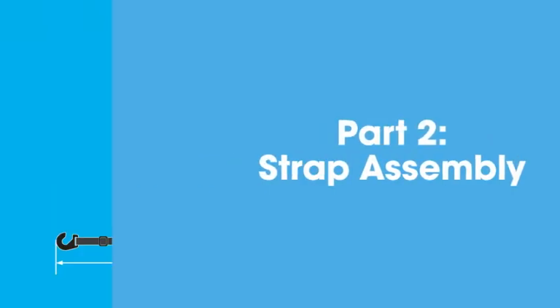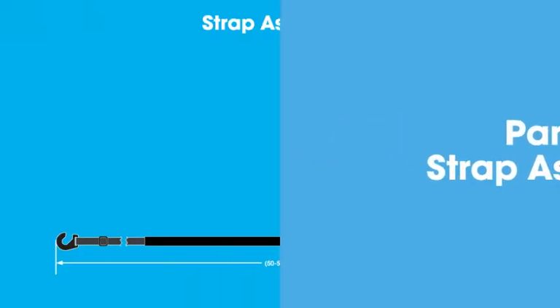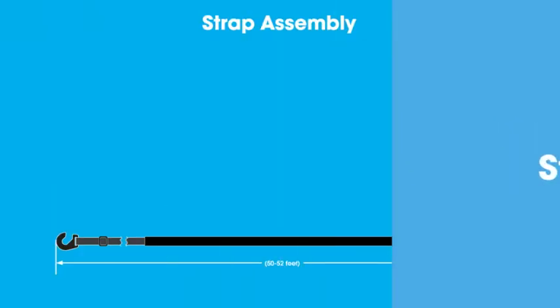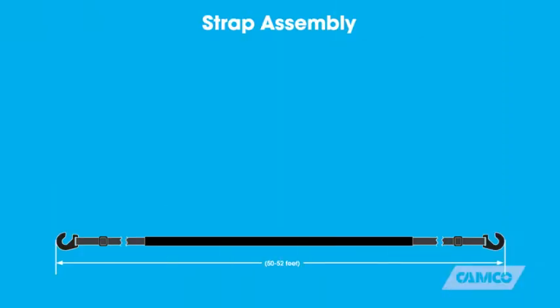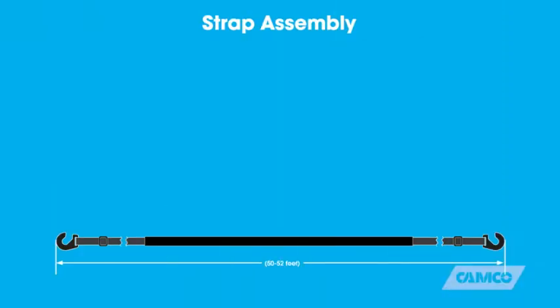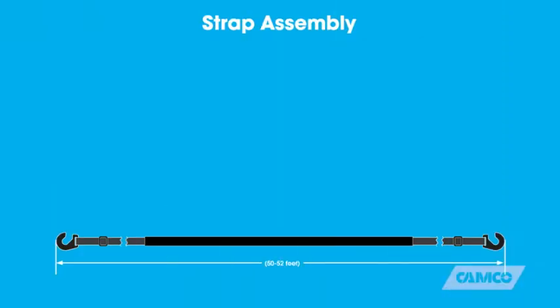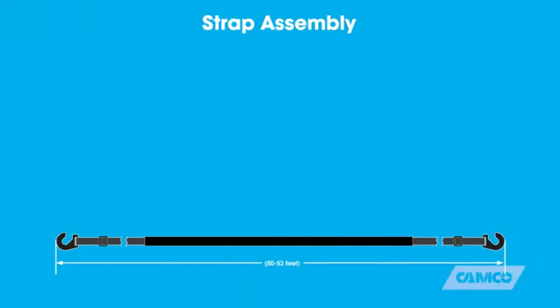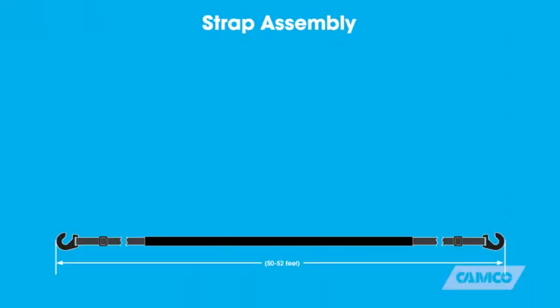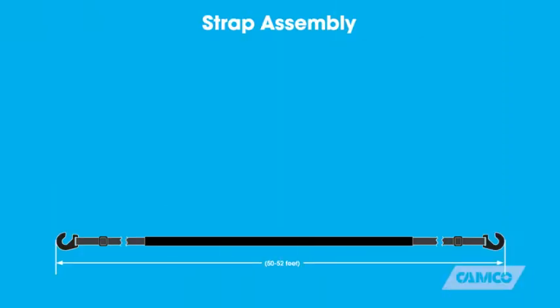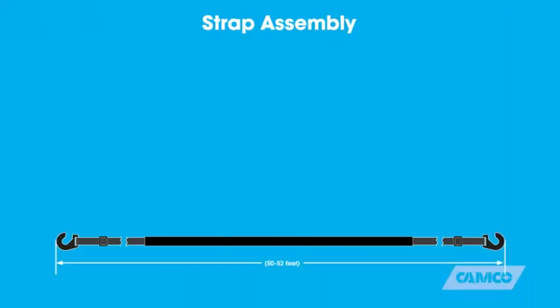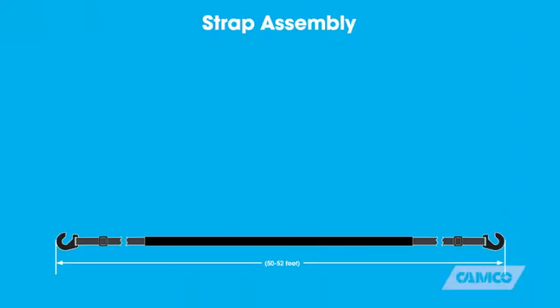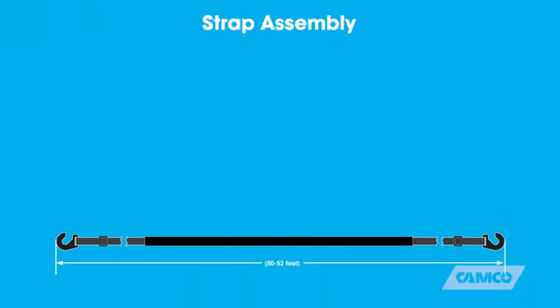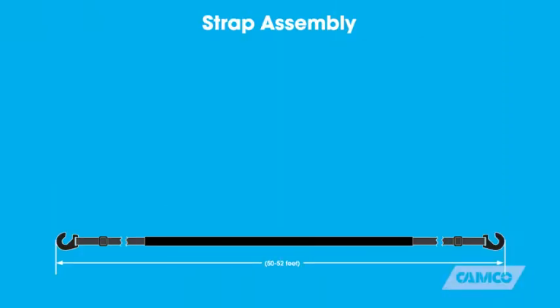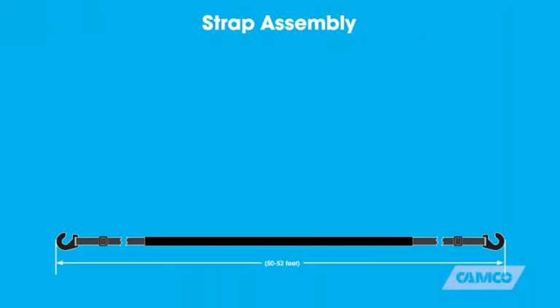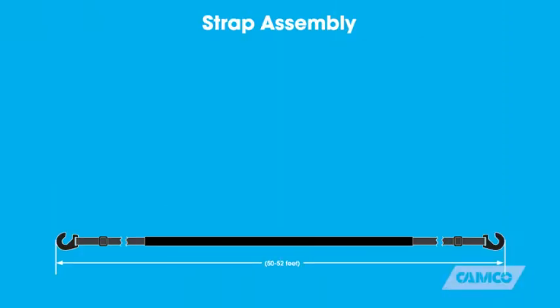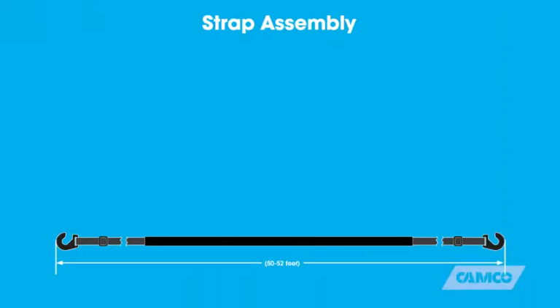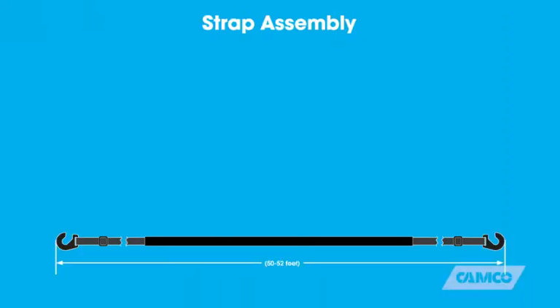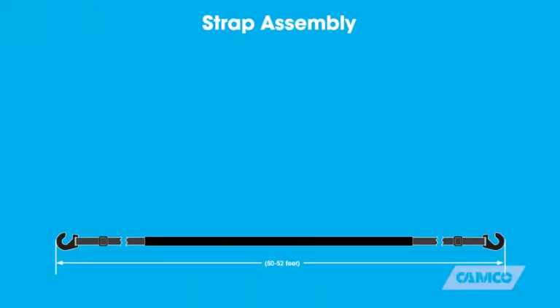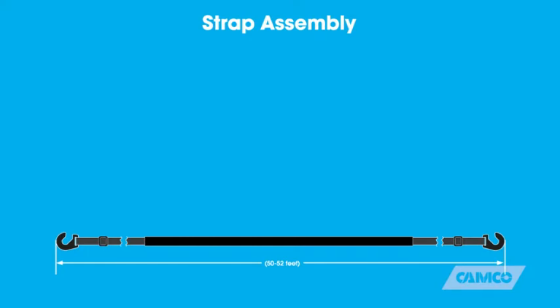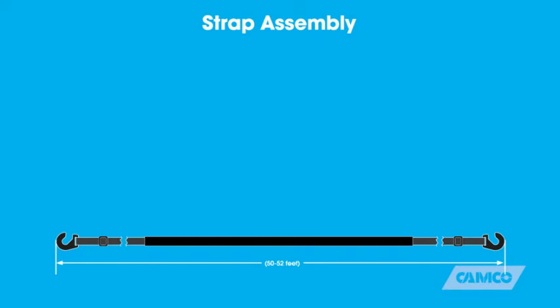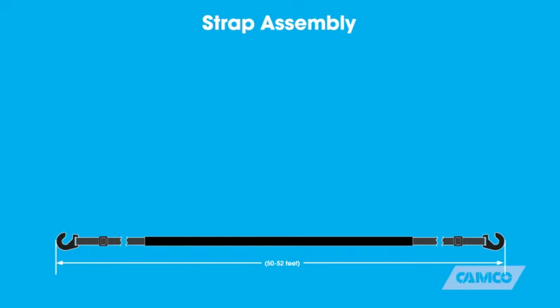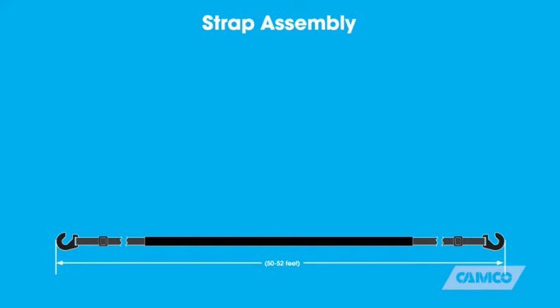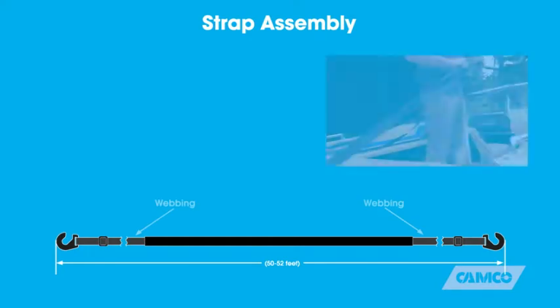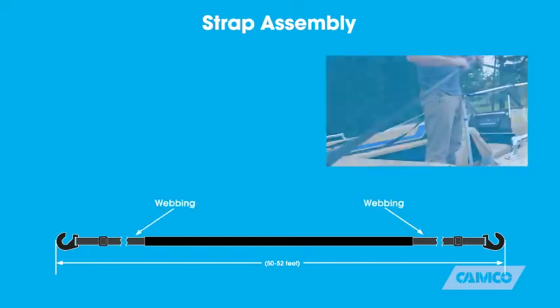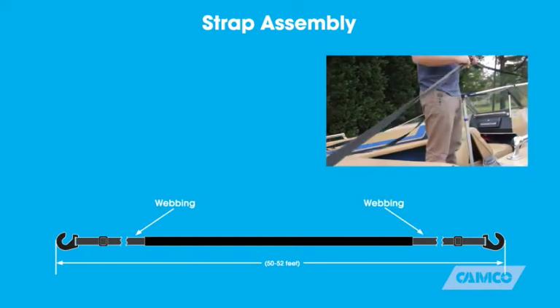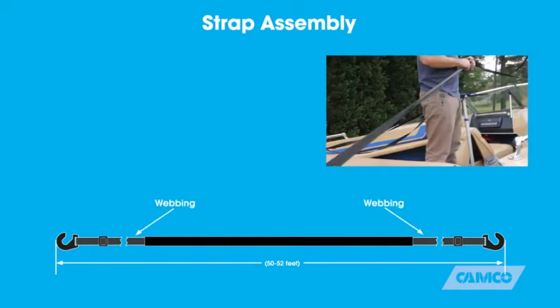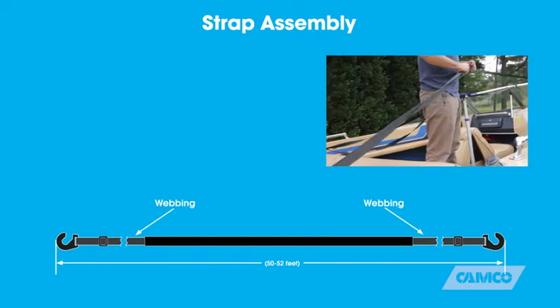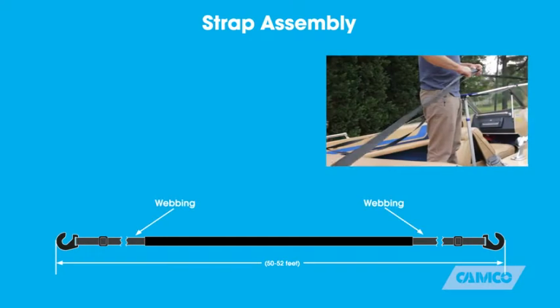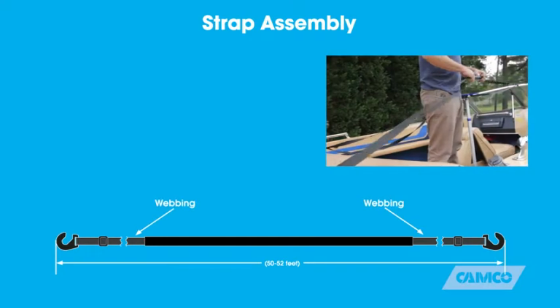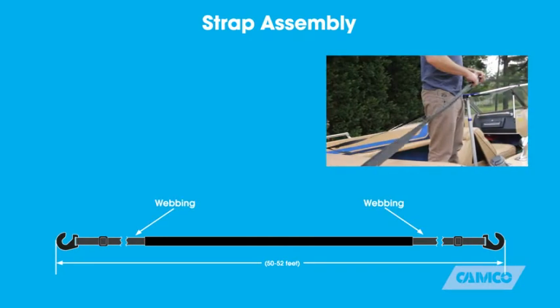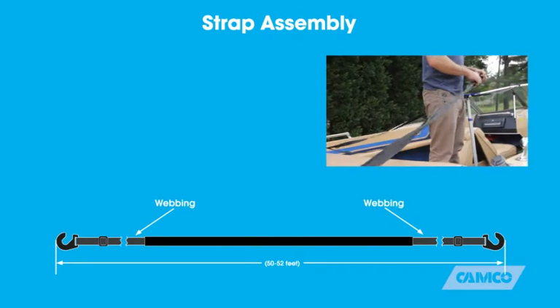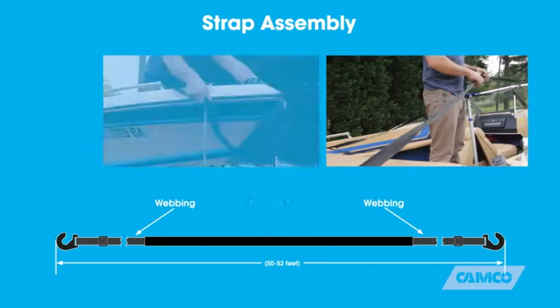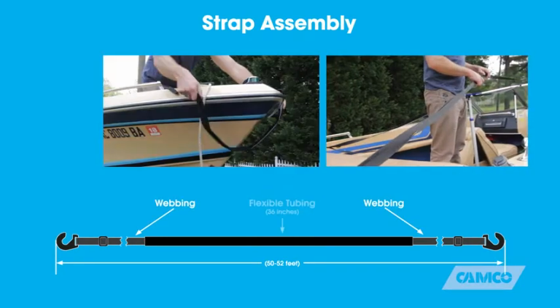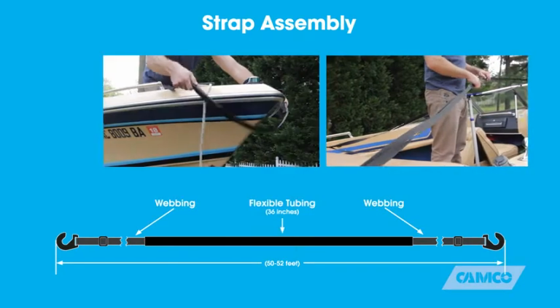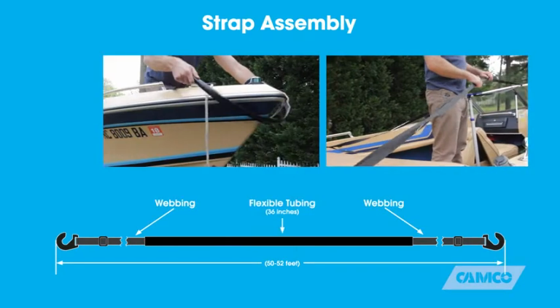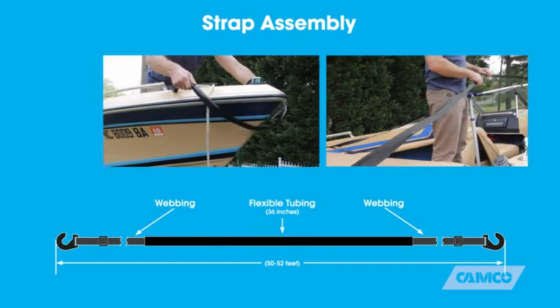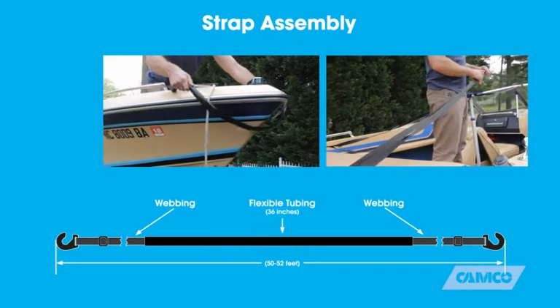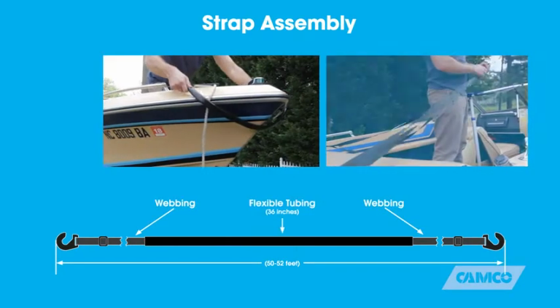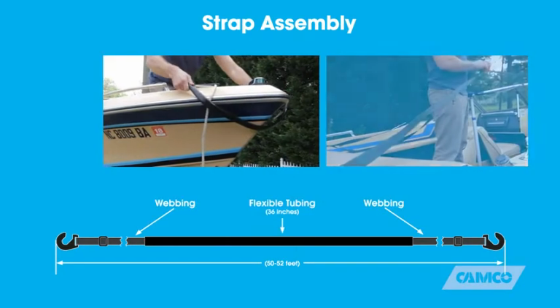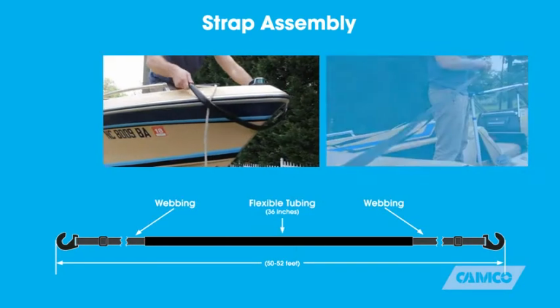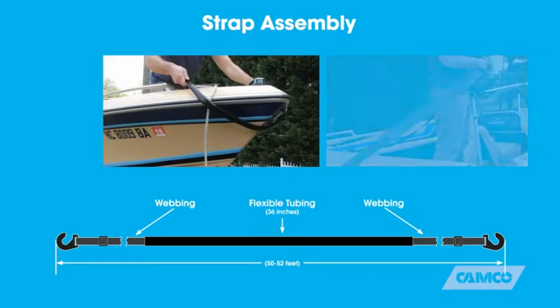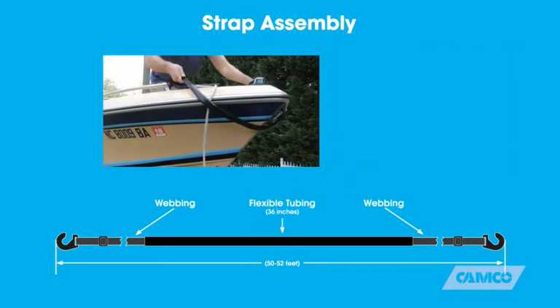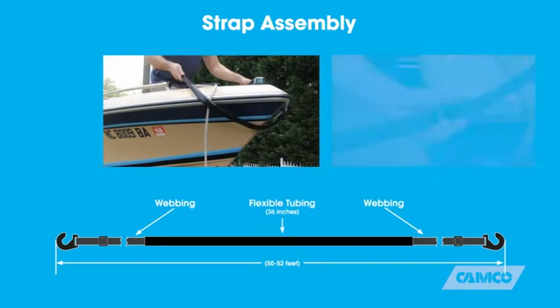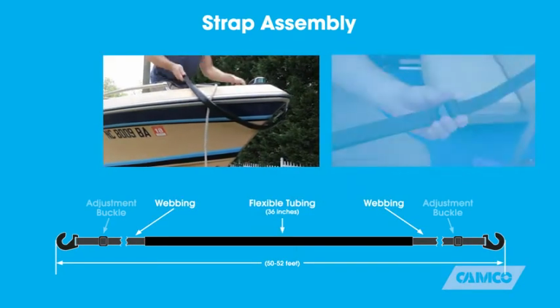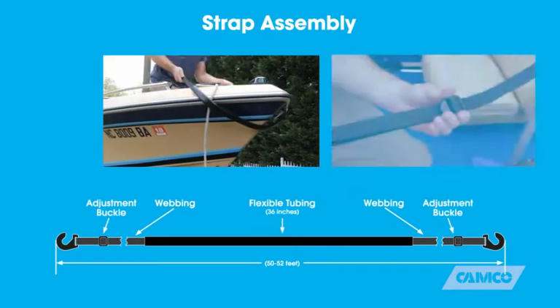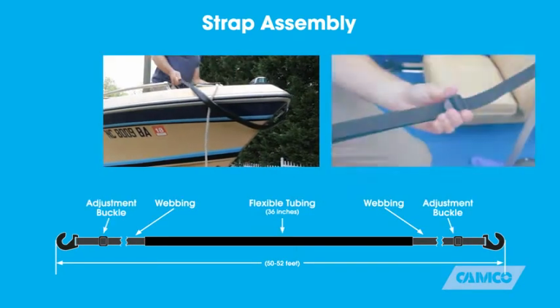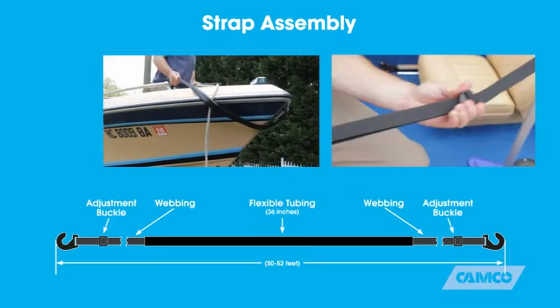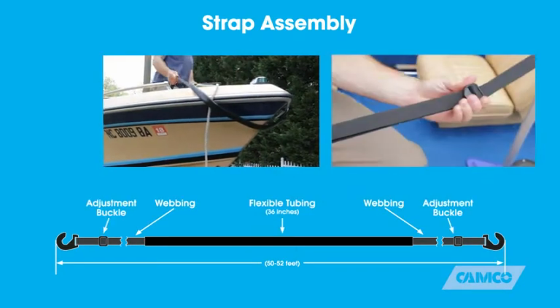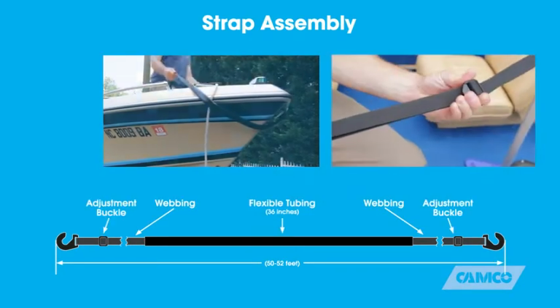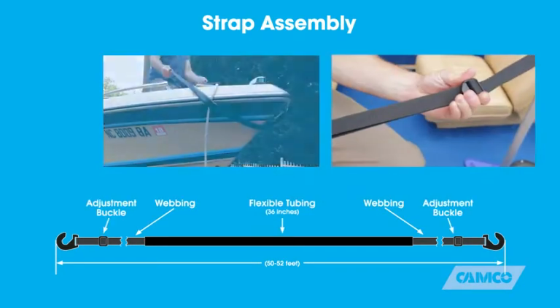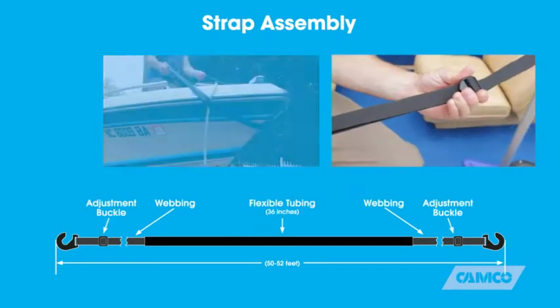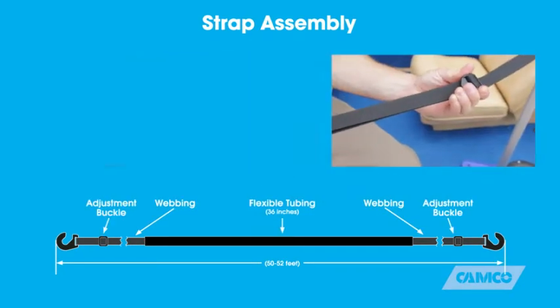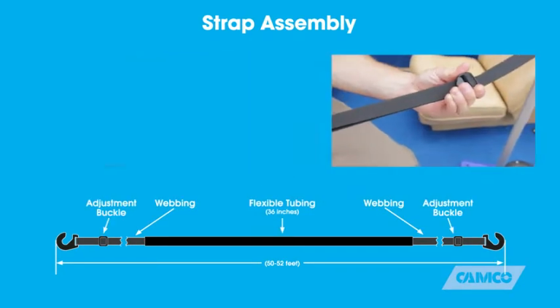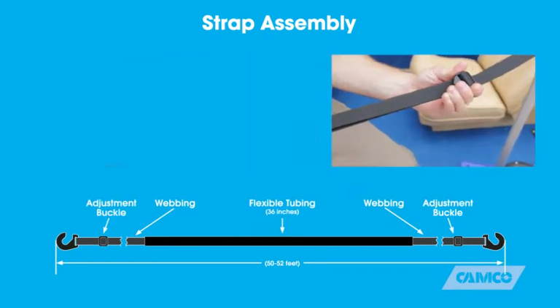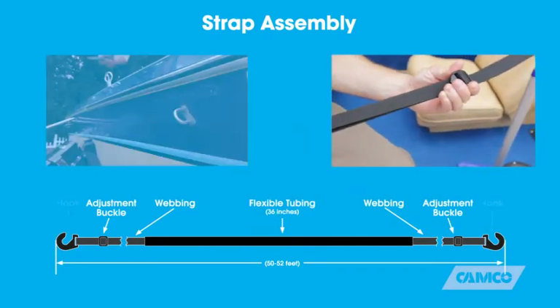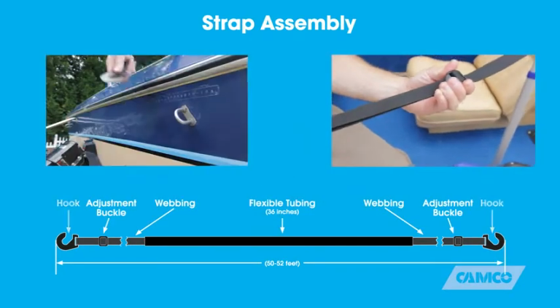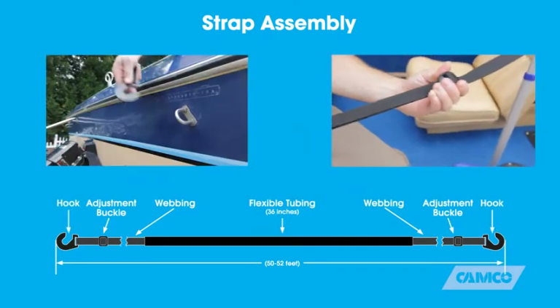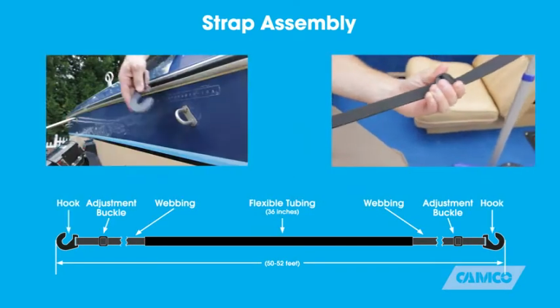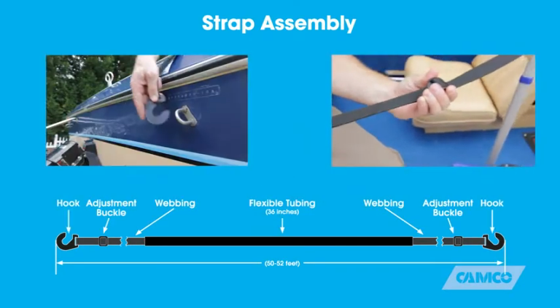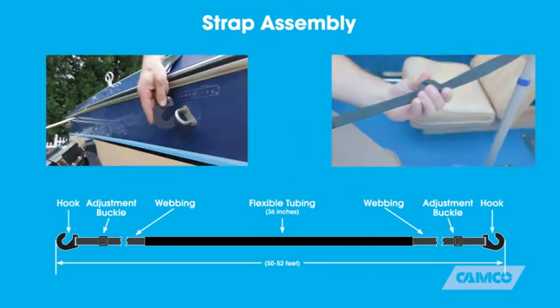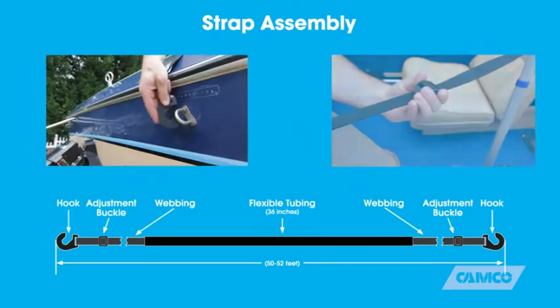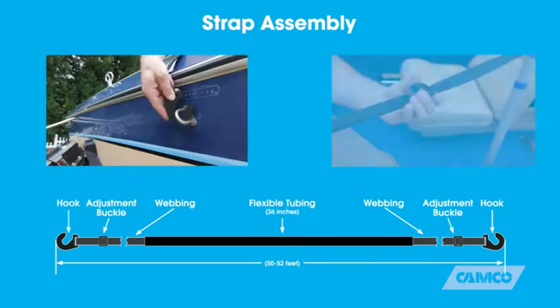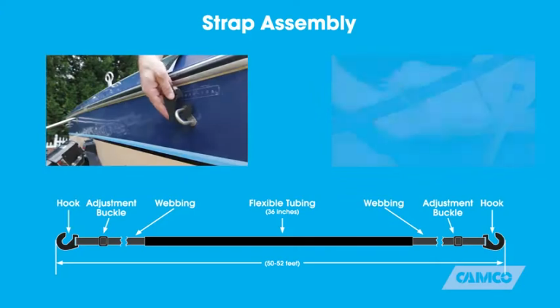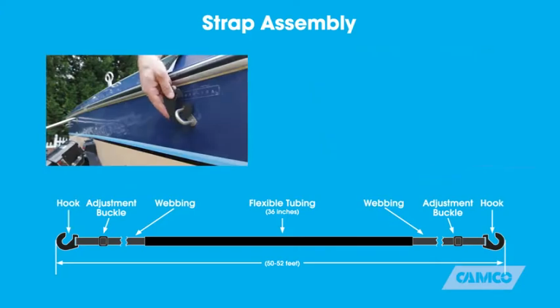There are four main parts to the strap assembly: the webbing, the flexible tubing, the adjustment buckles, and the hooks on either end.